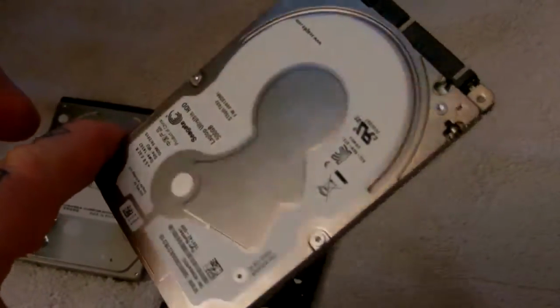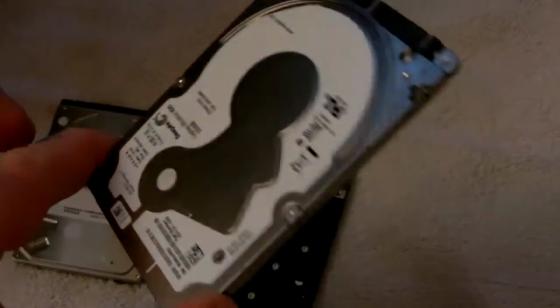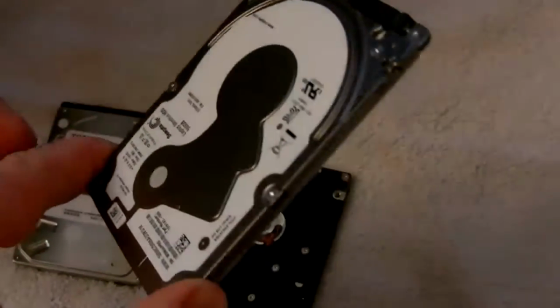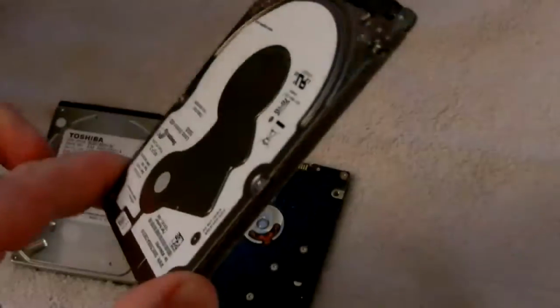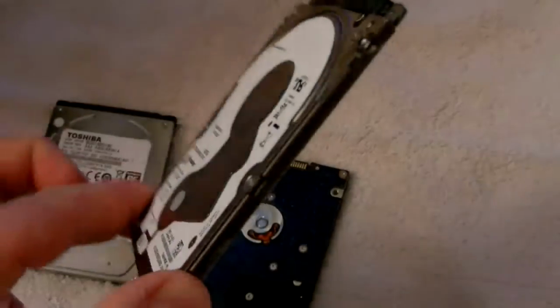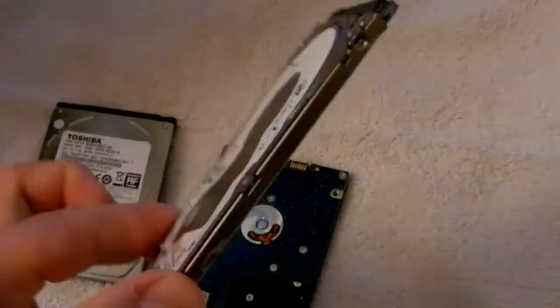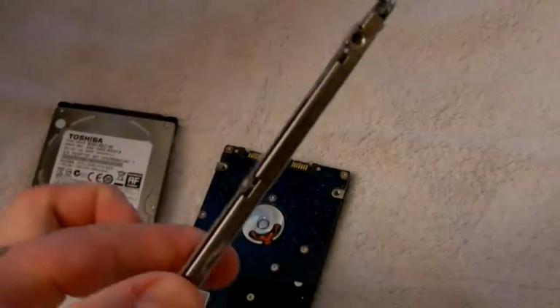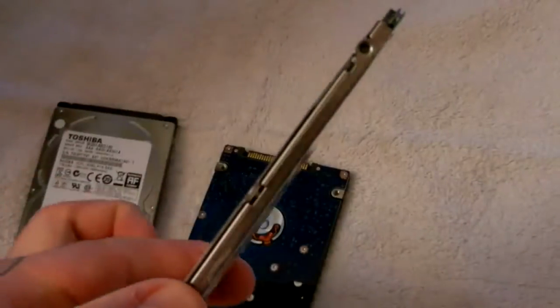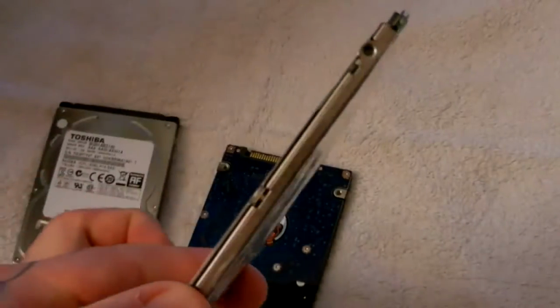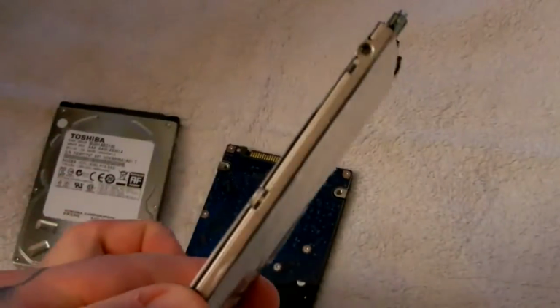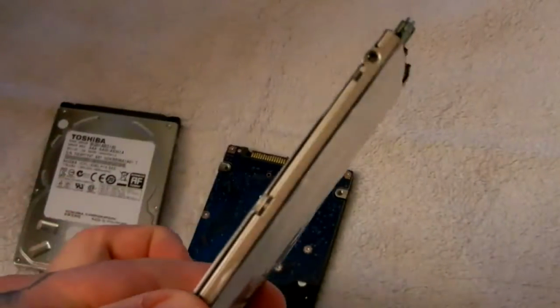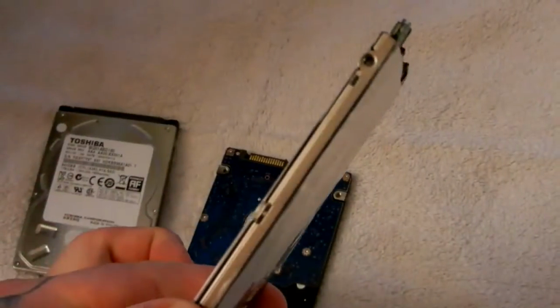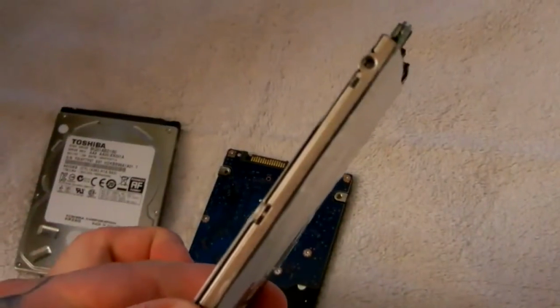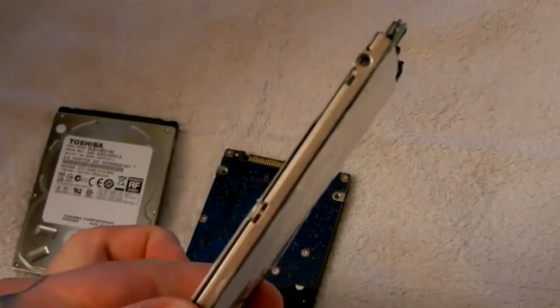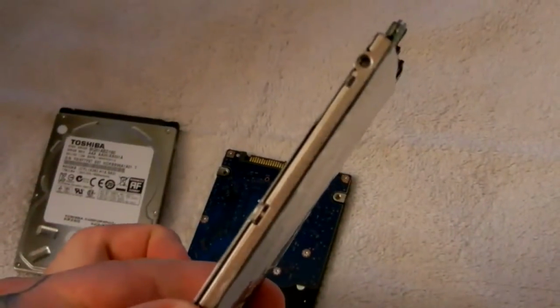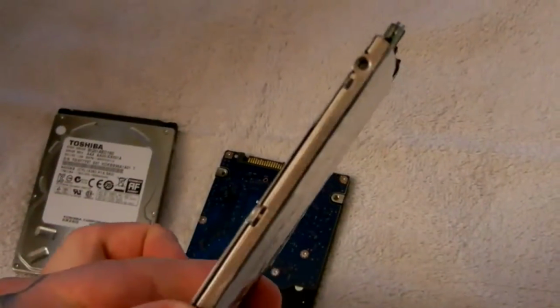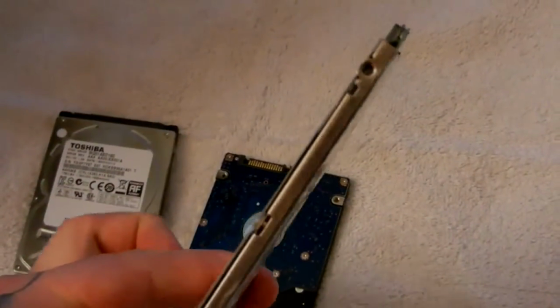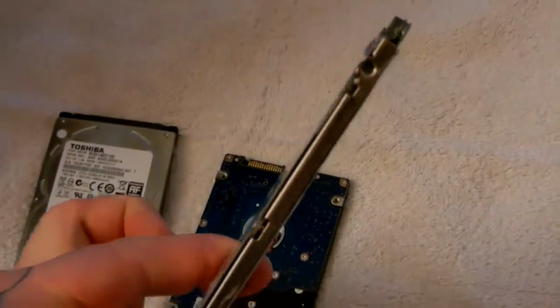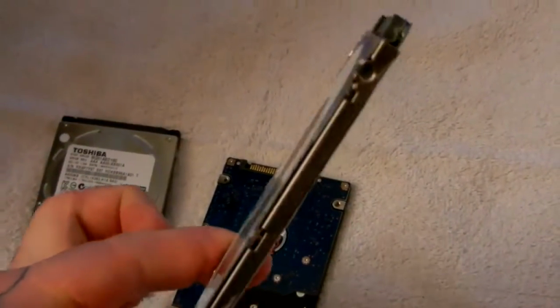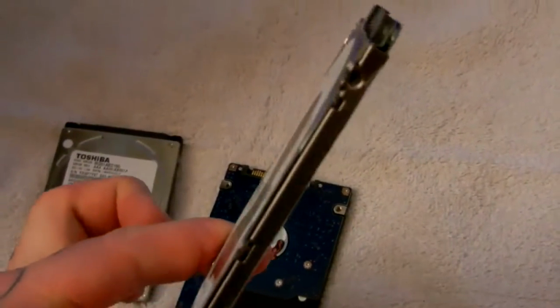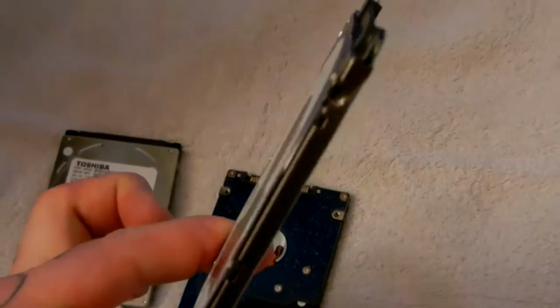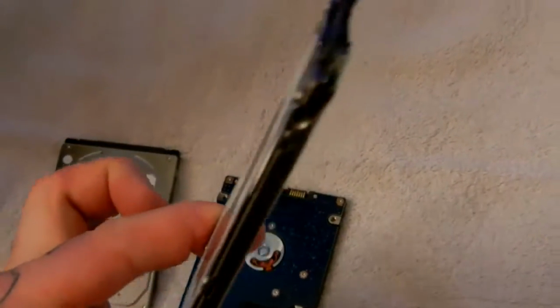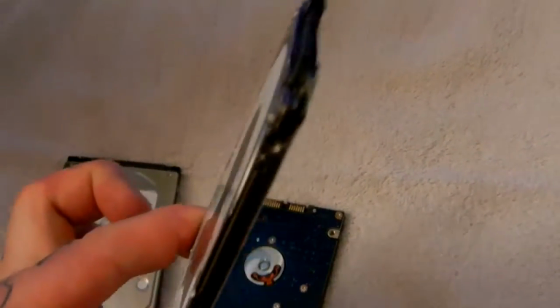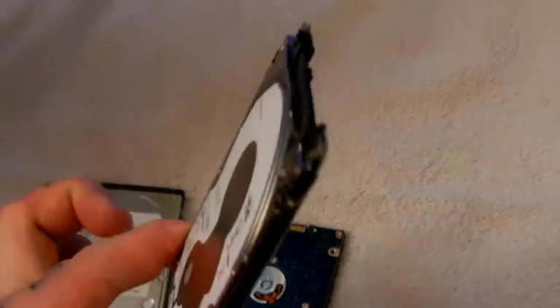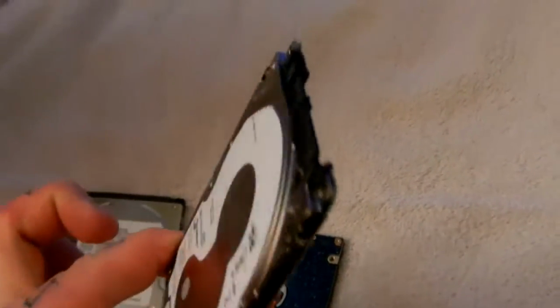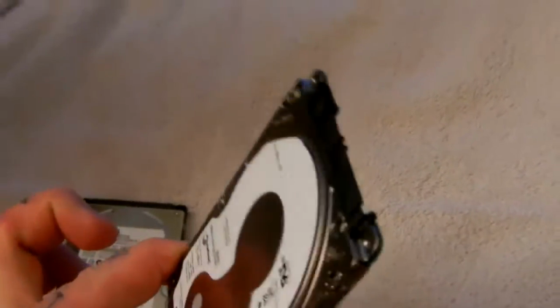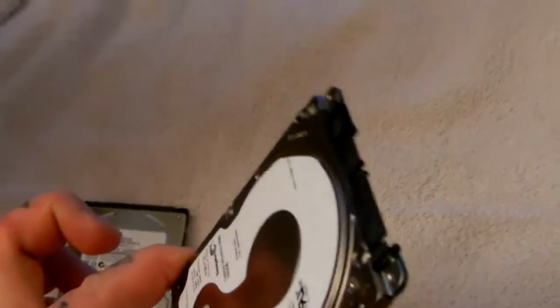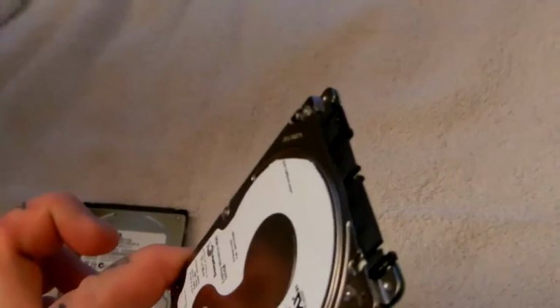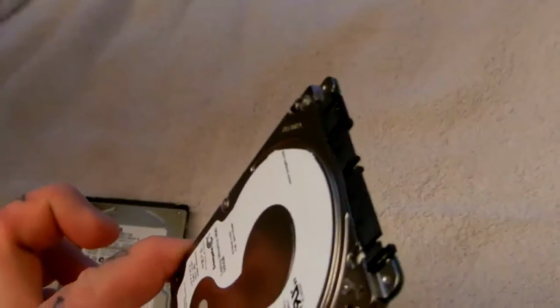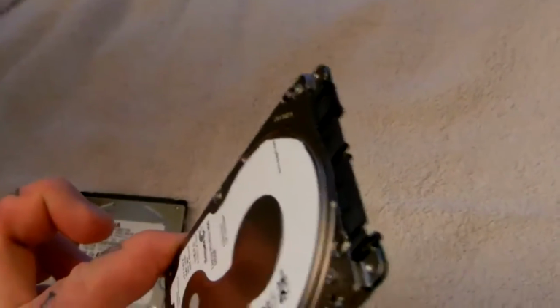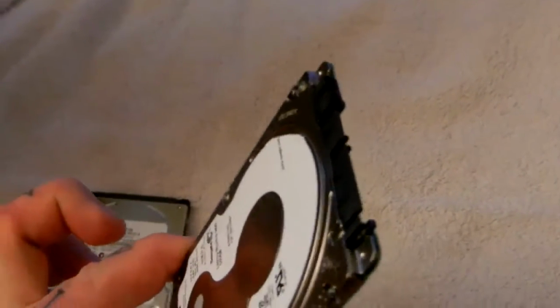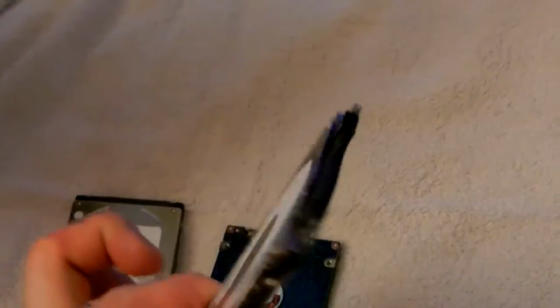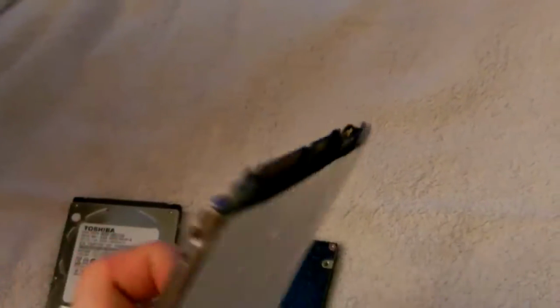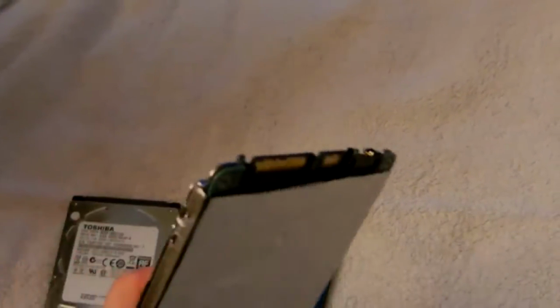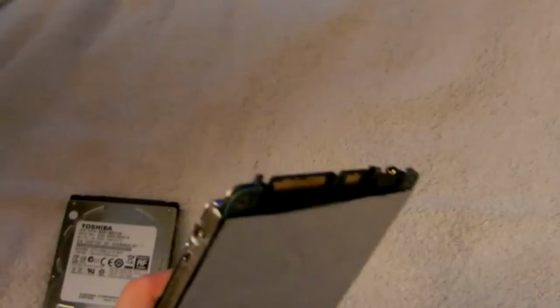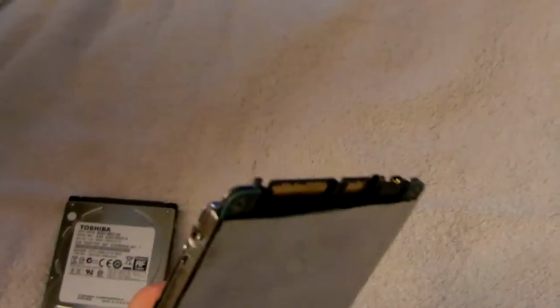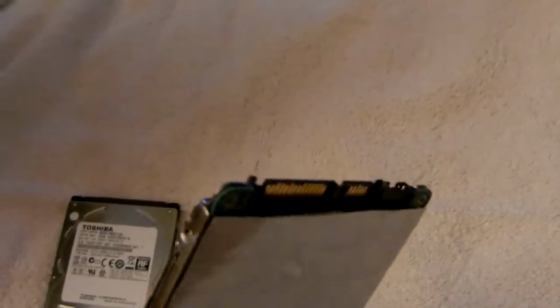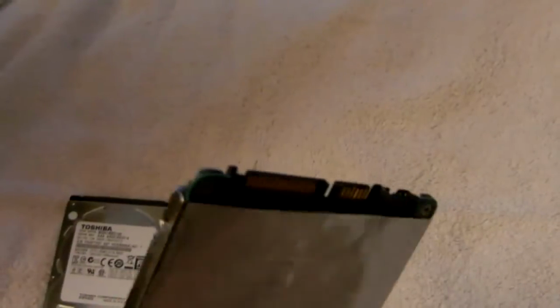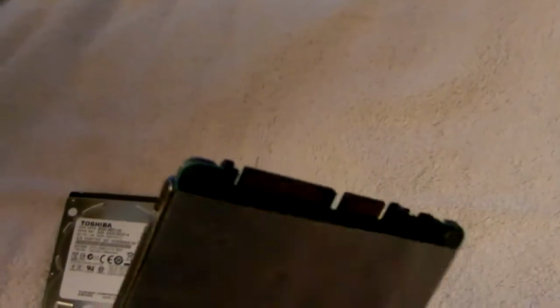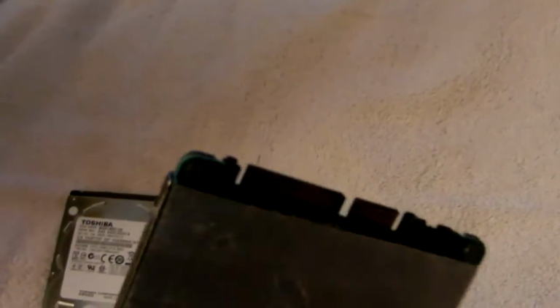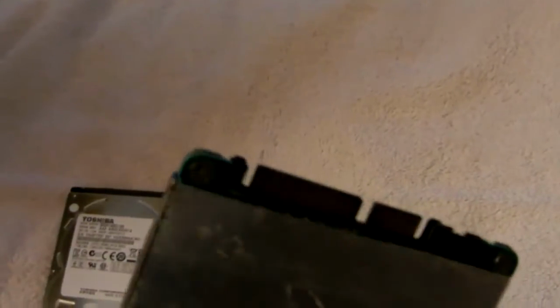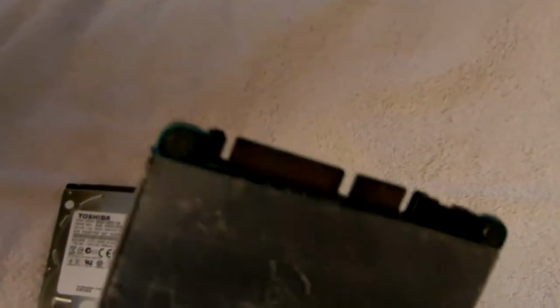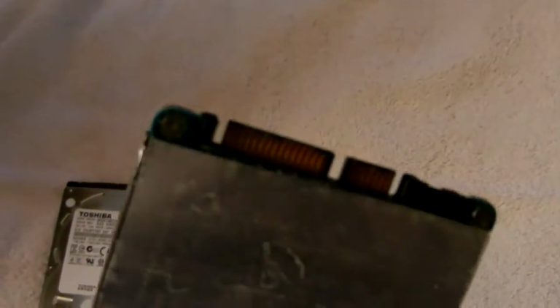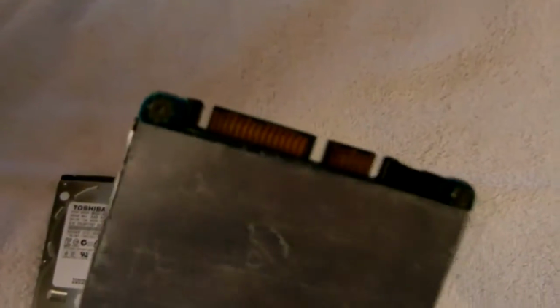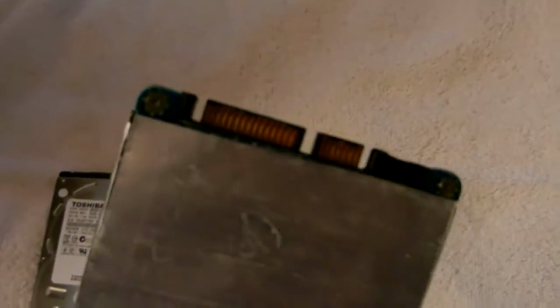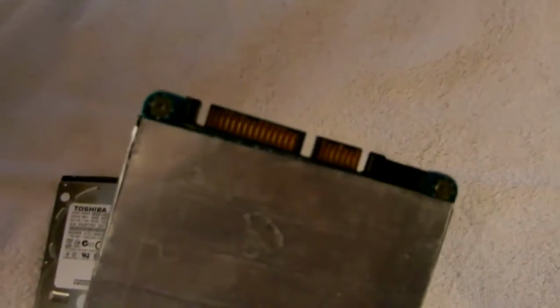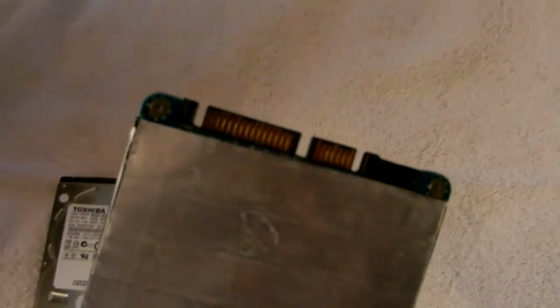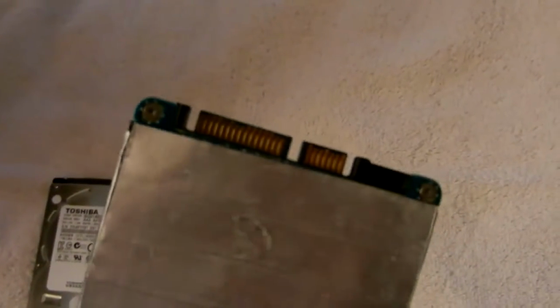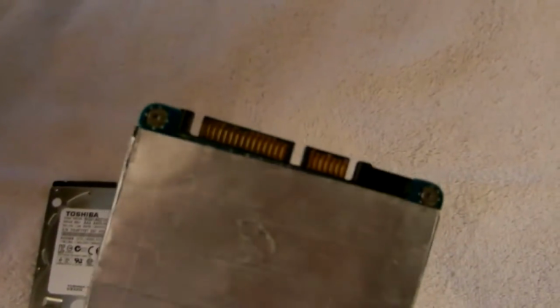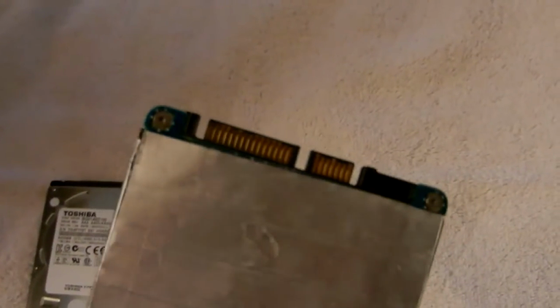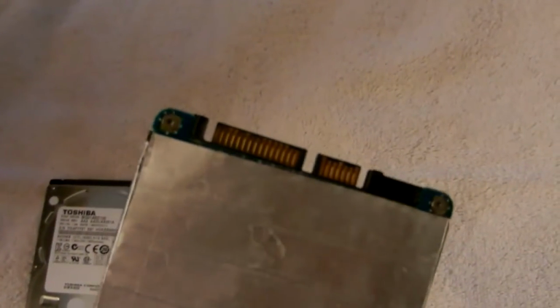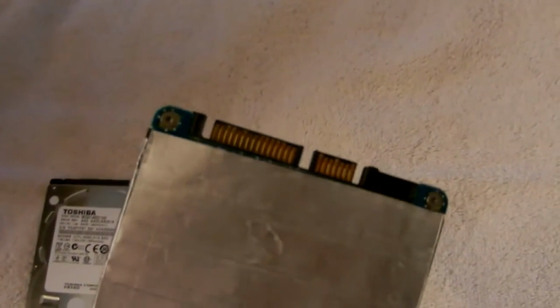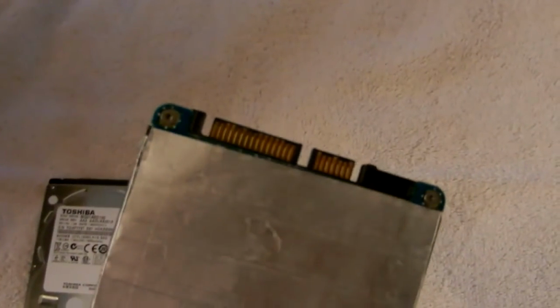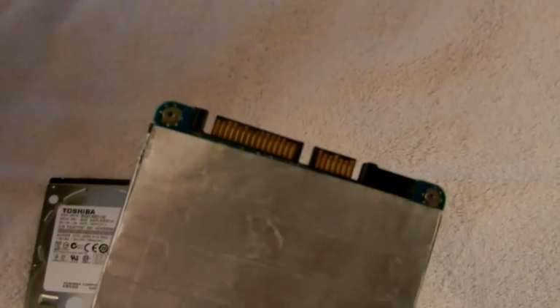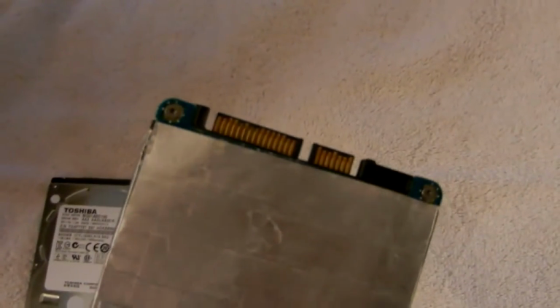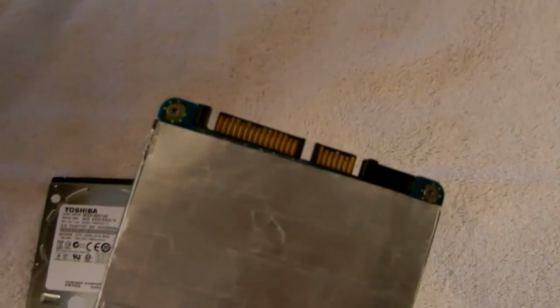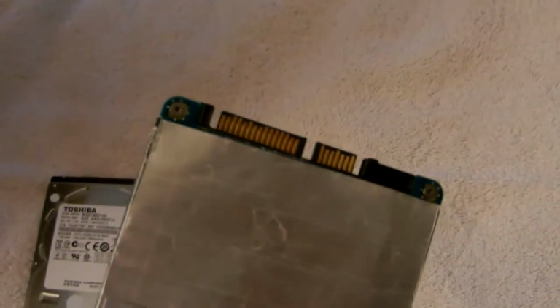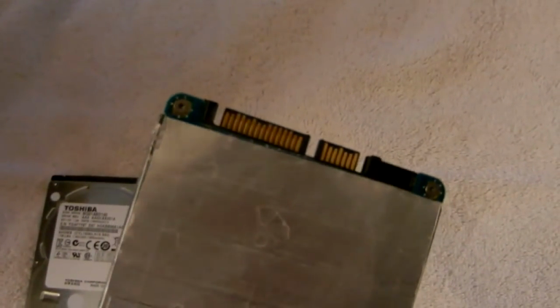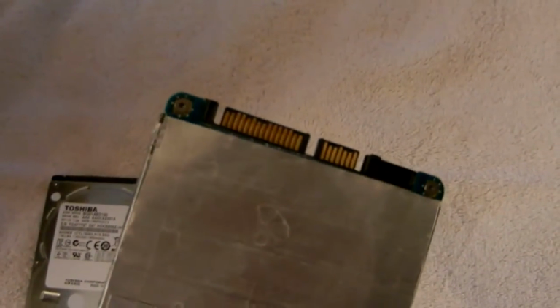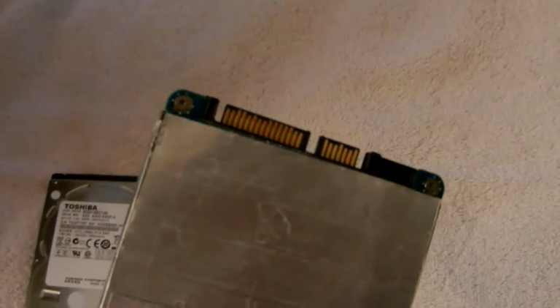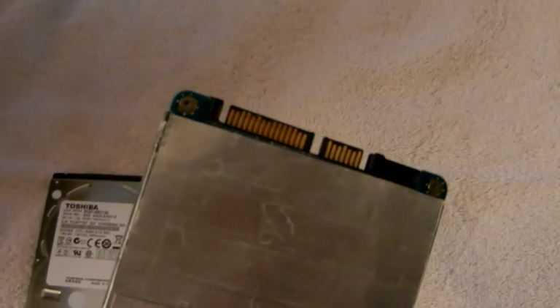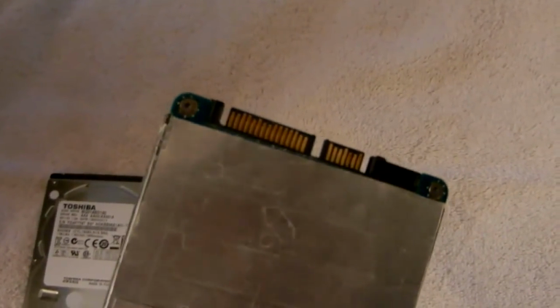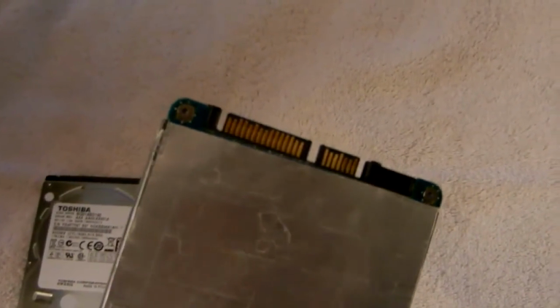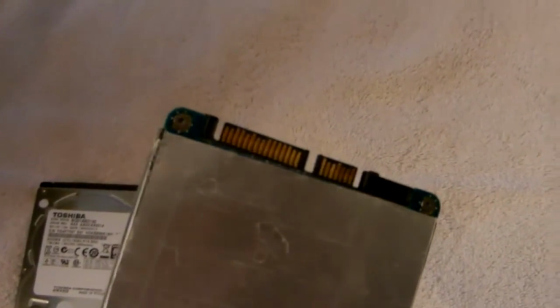It will work with any standard SATA connector, and that's it.